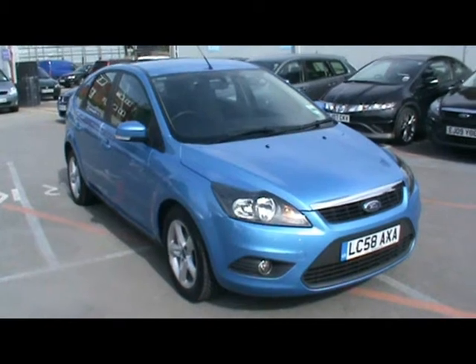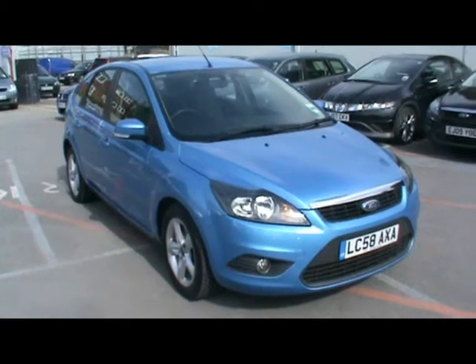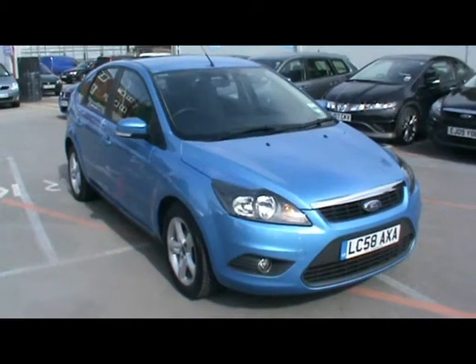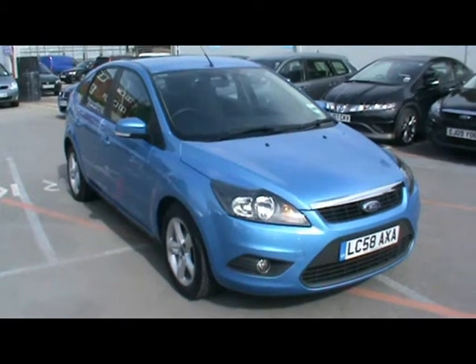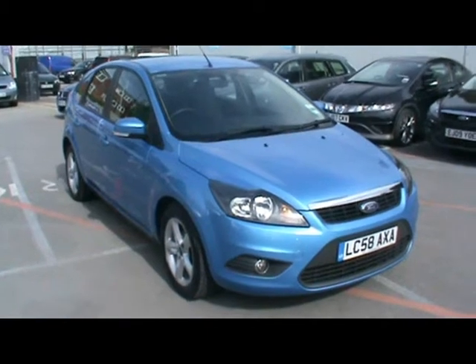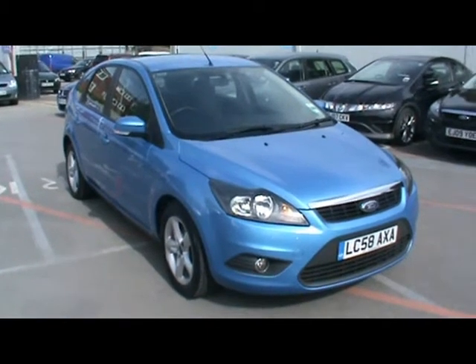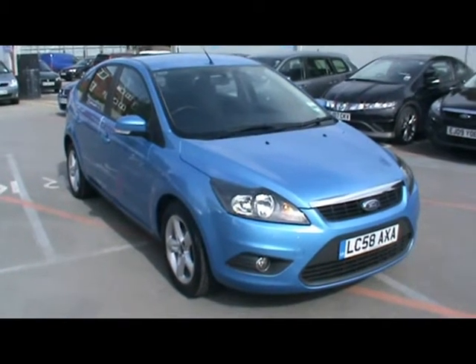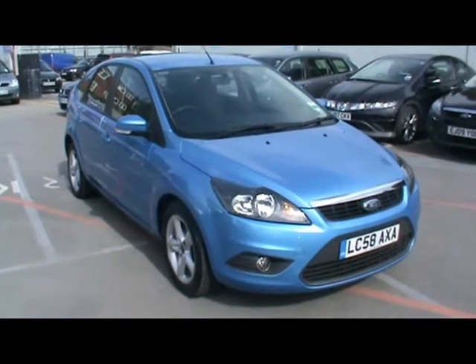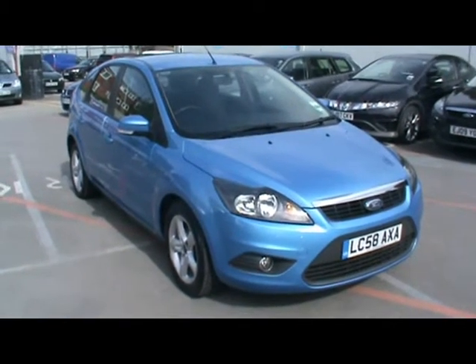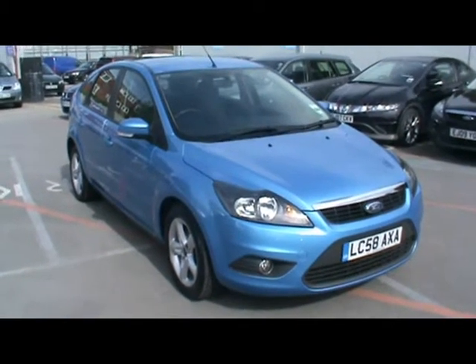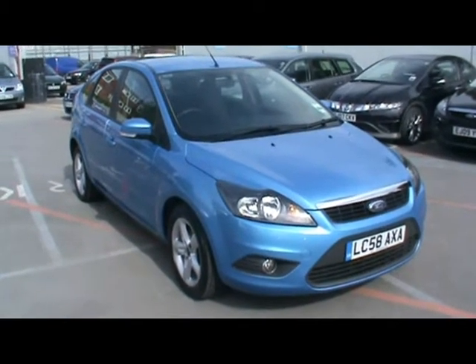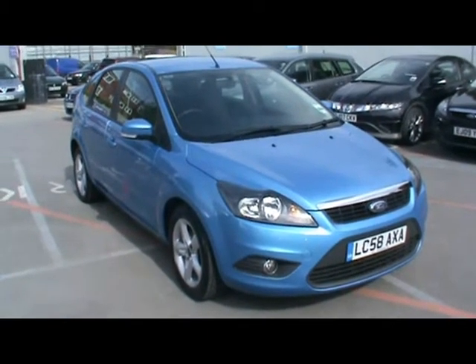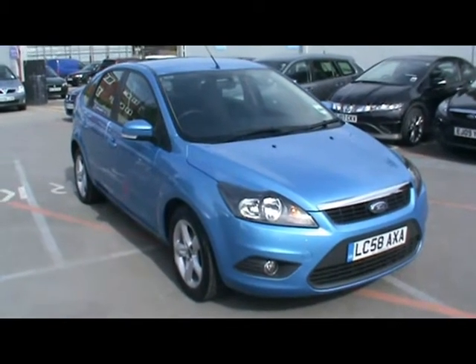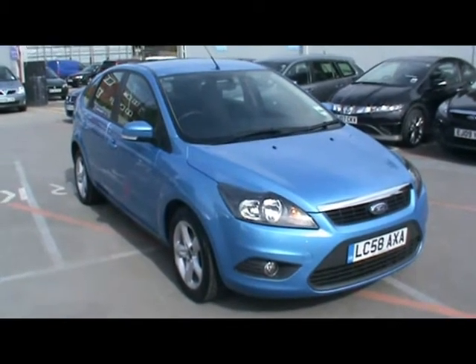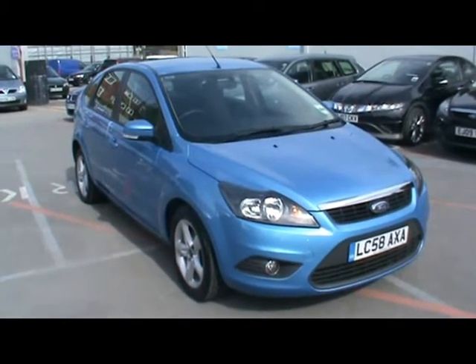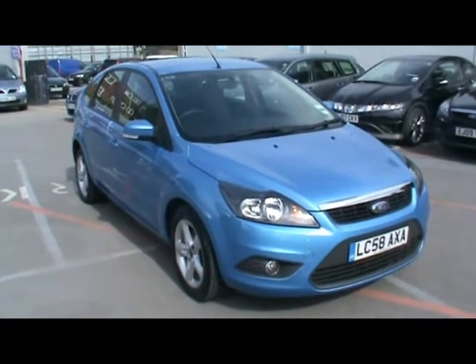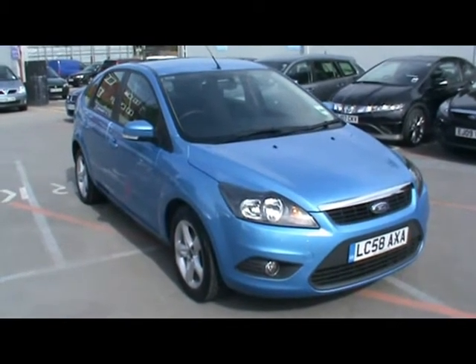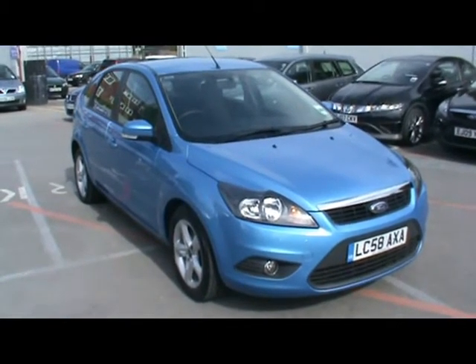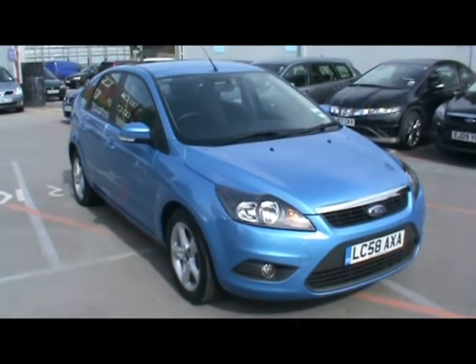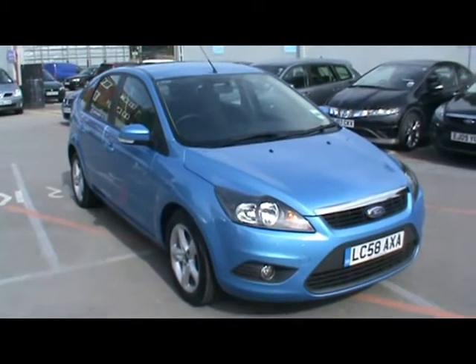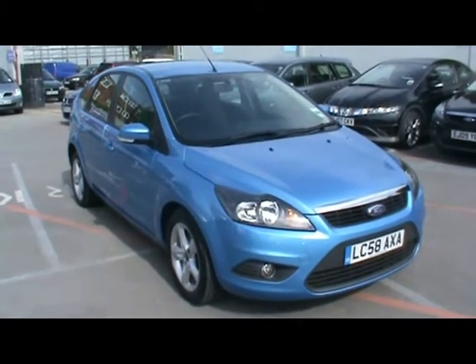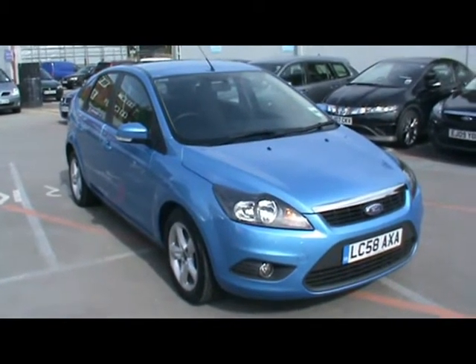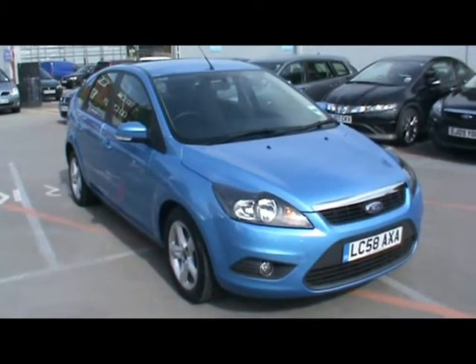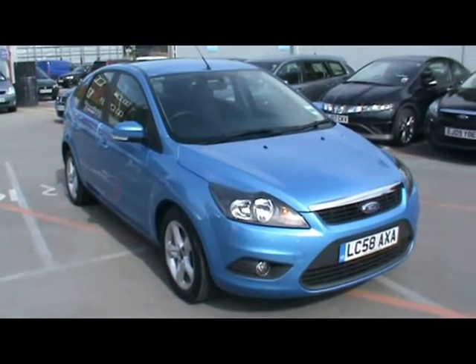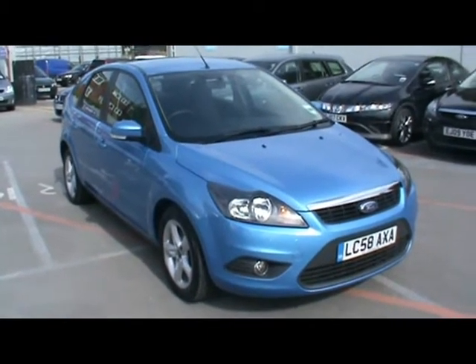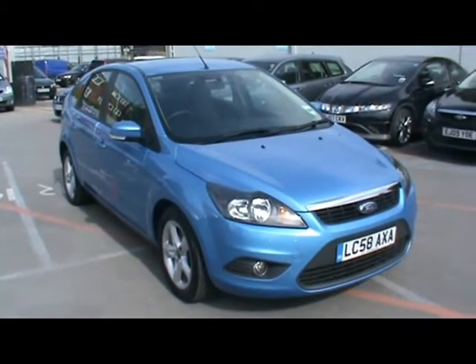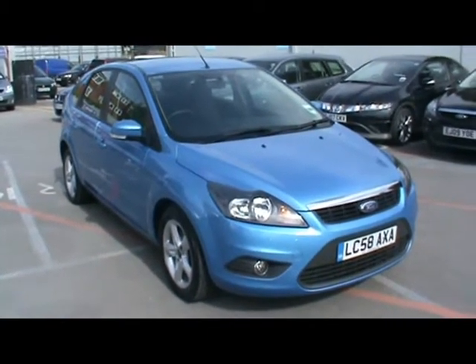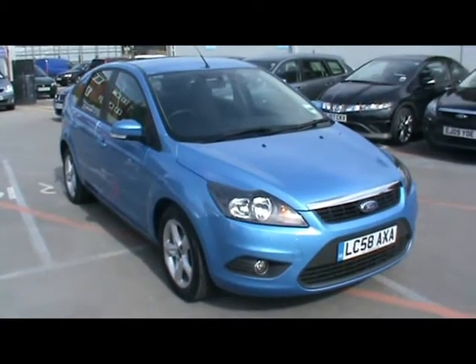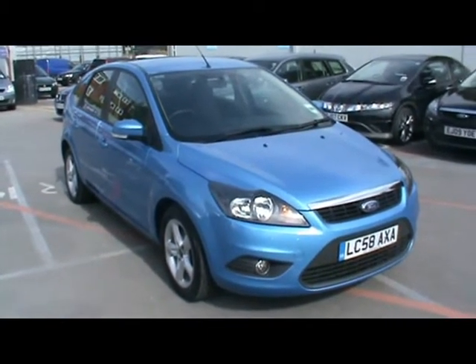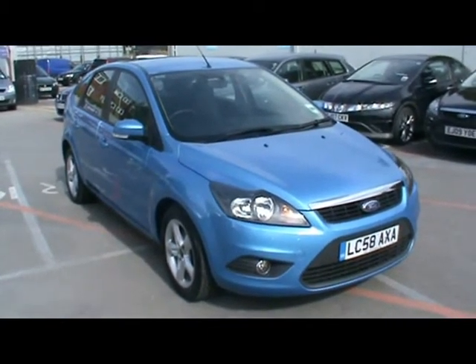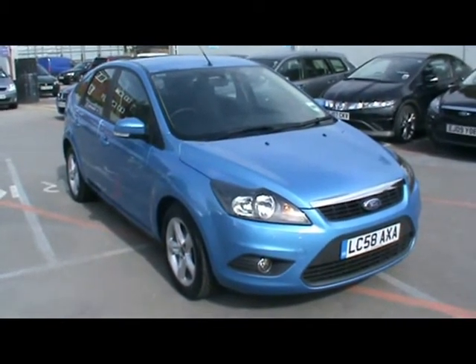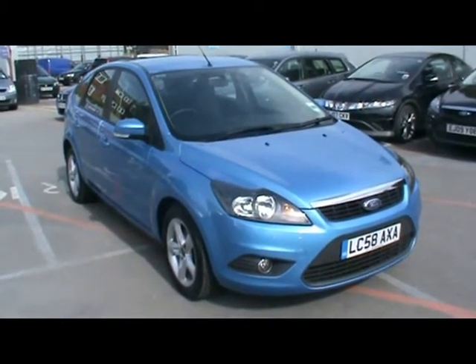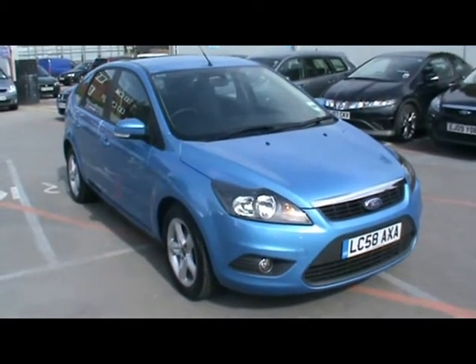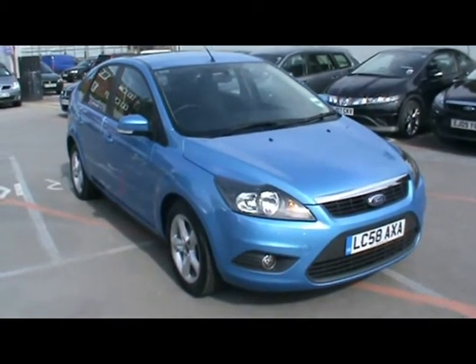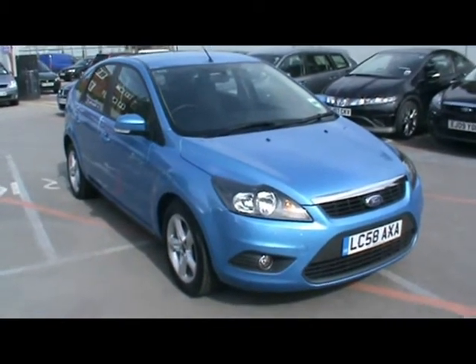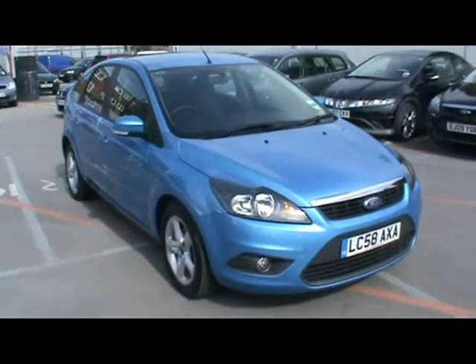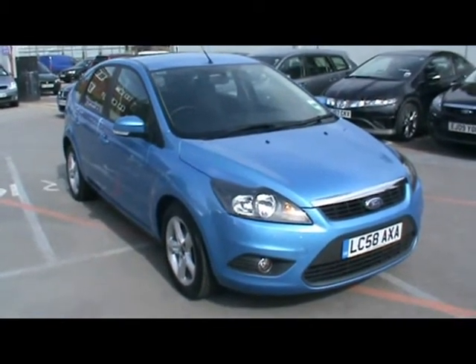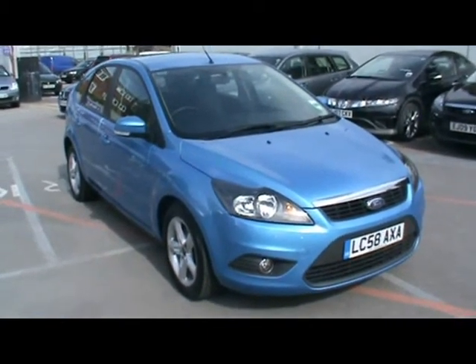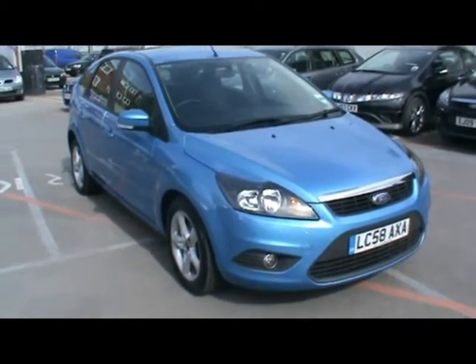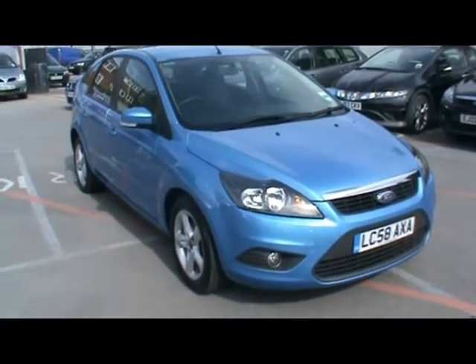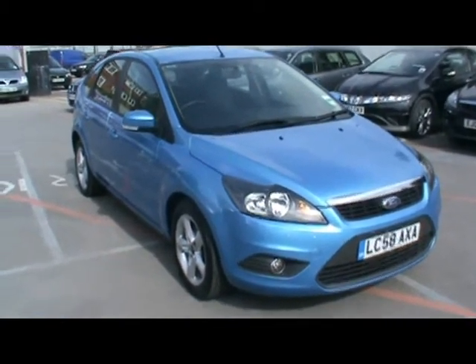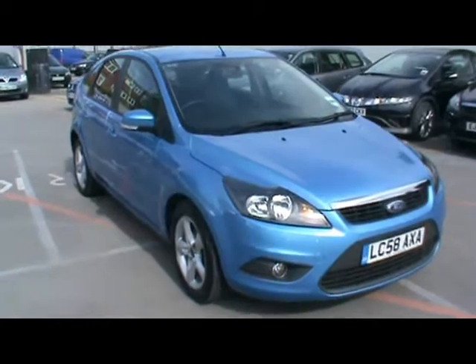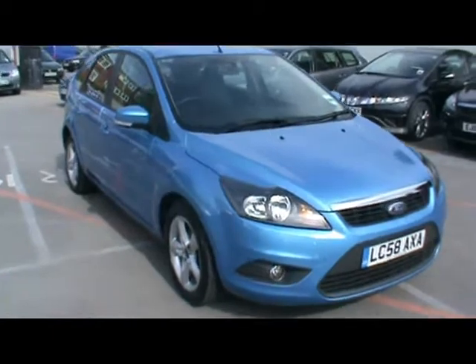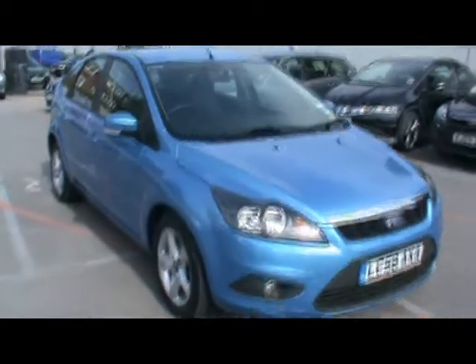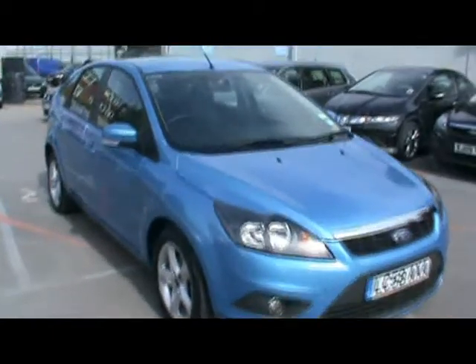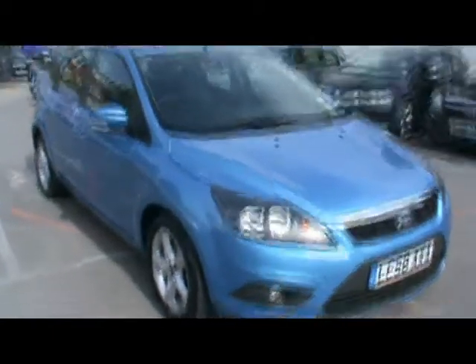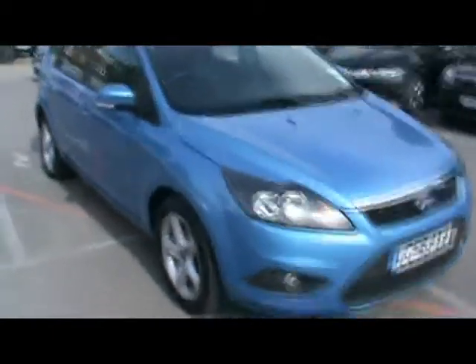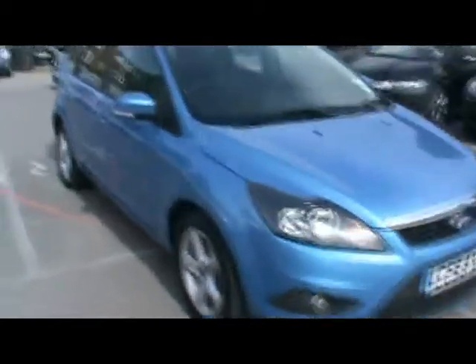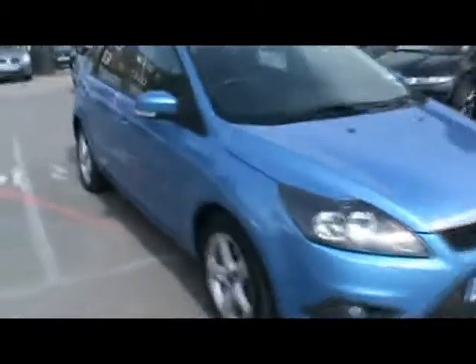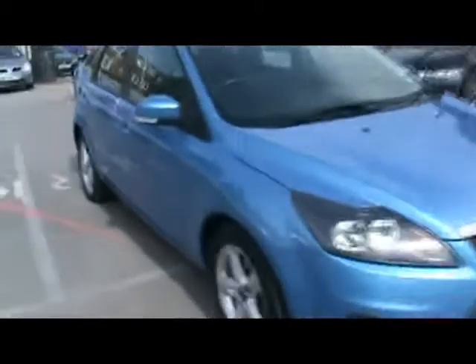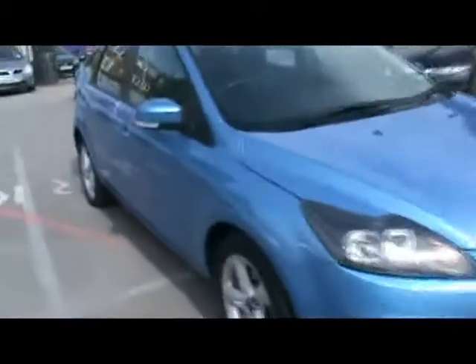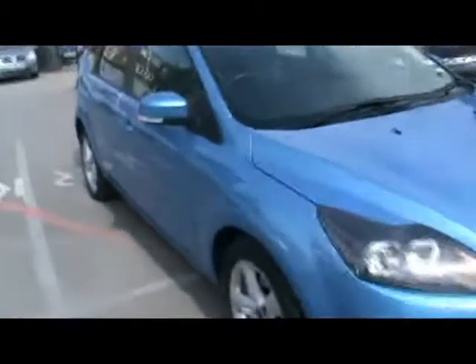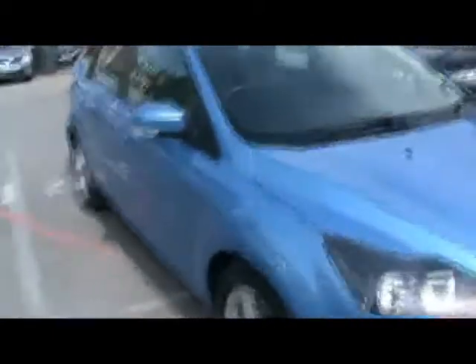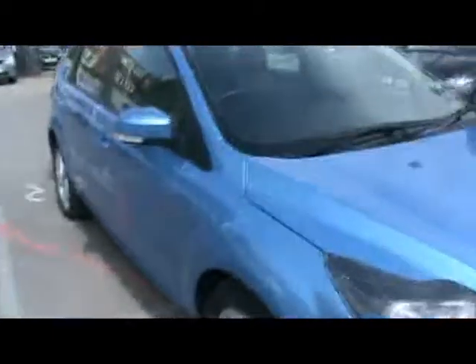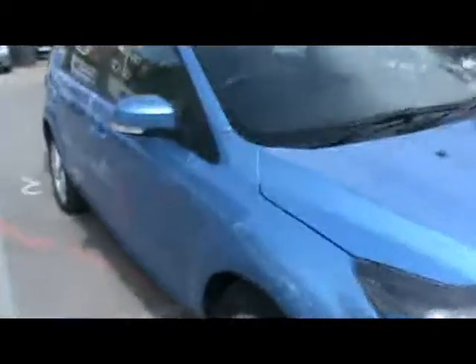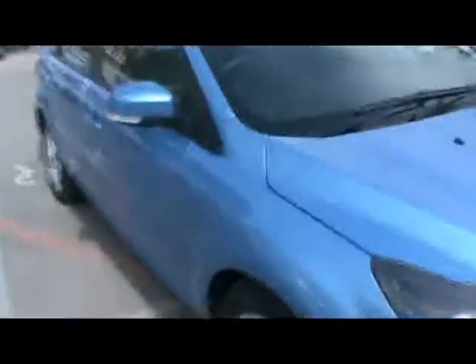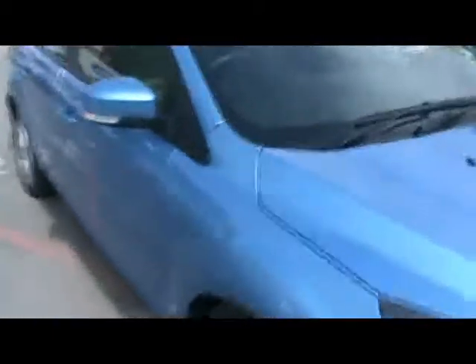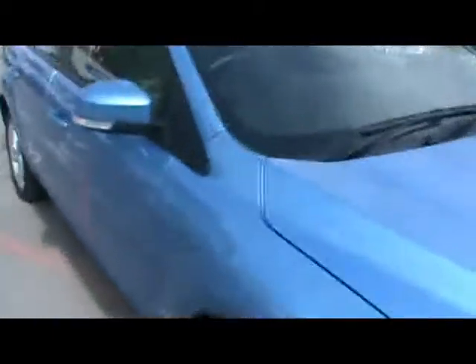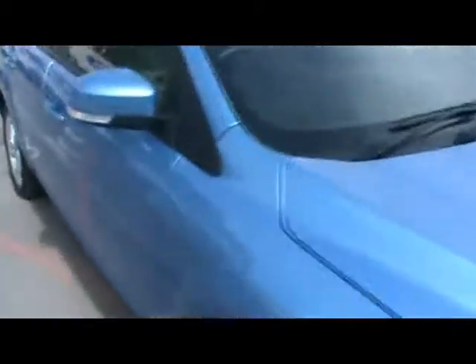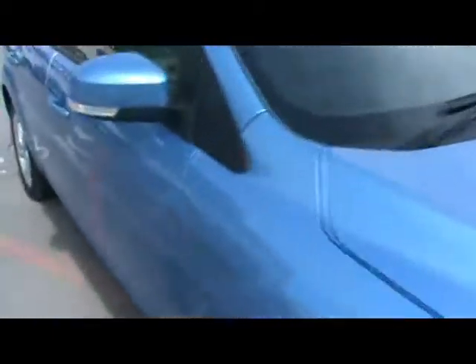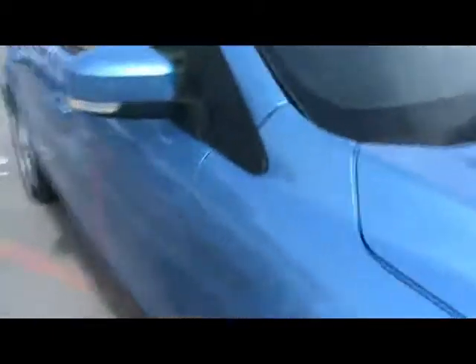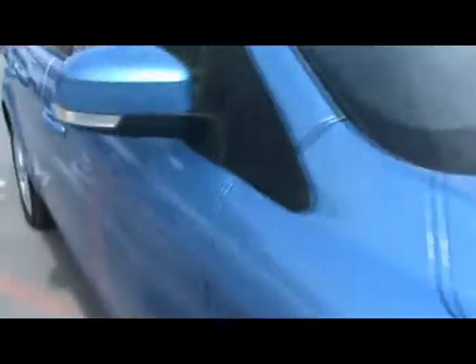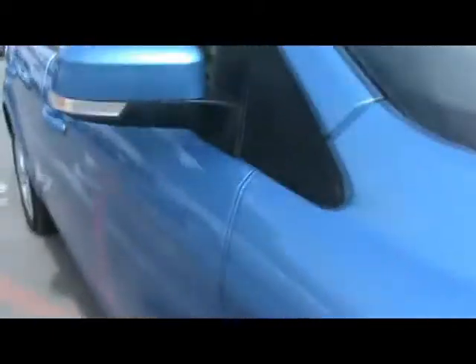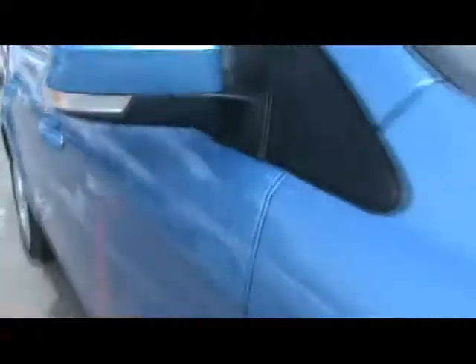Hello and welcome to Imperial Cars. I'm here today with a Ford Focus Z-Tec on the 58 plate. I just want to show you a few things about the car.